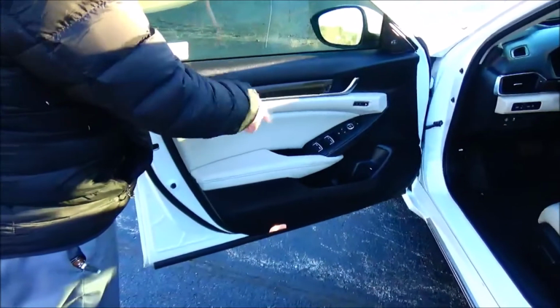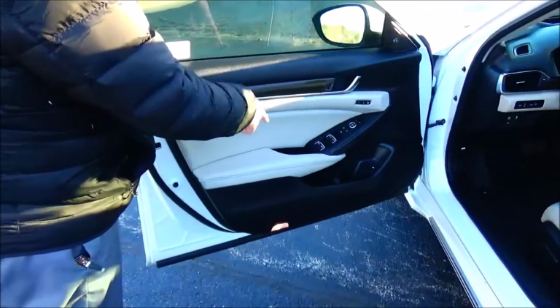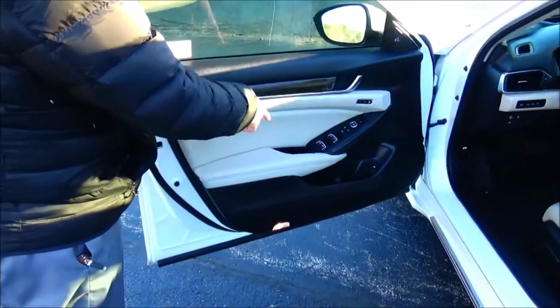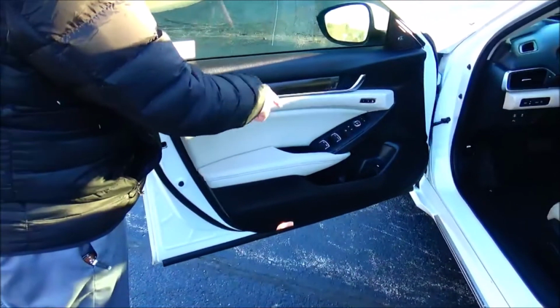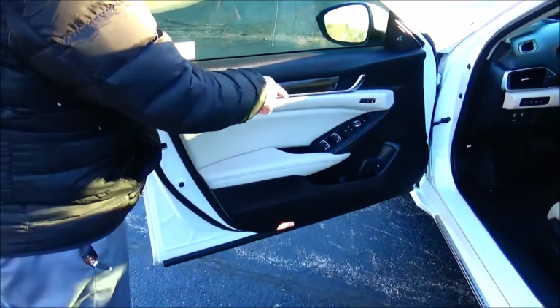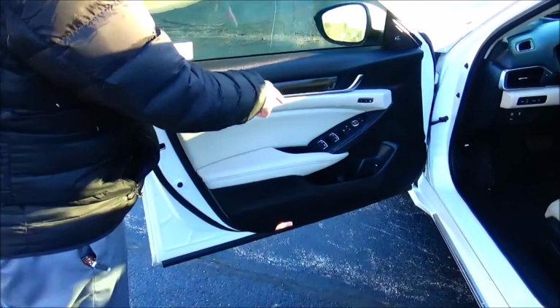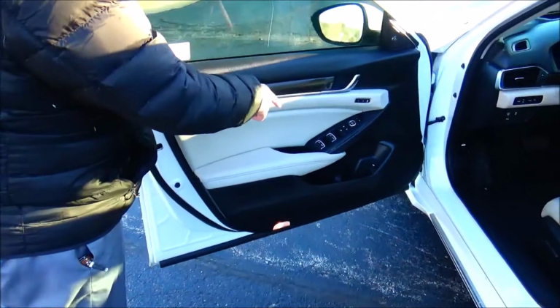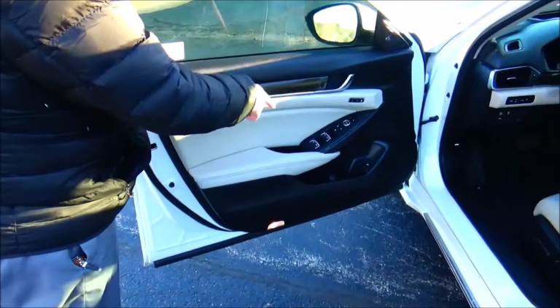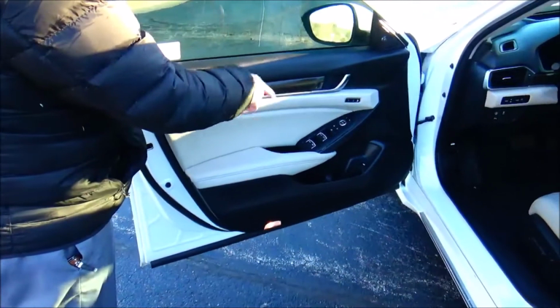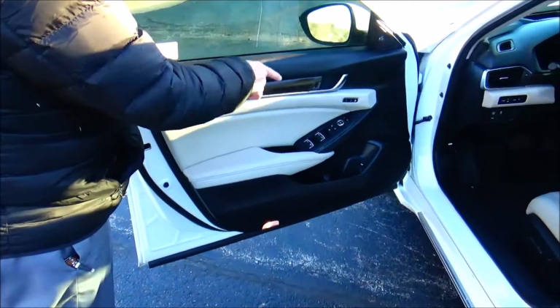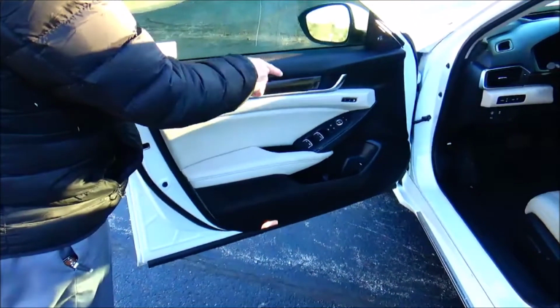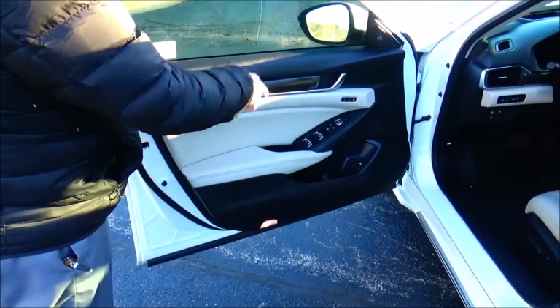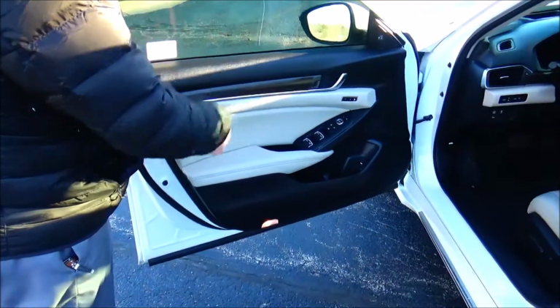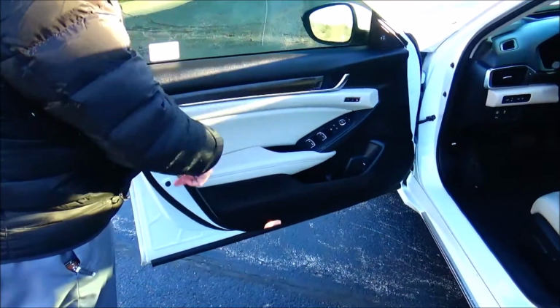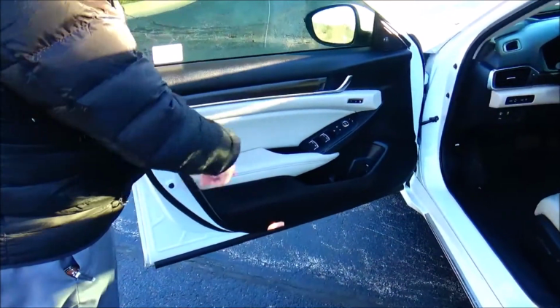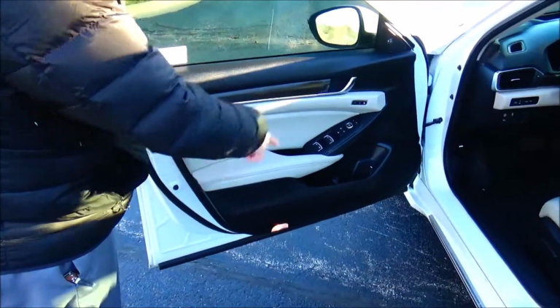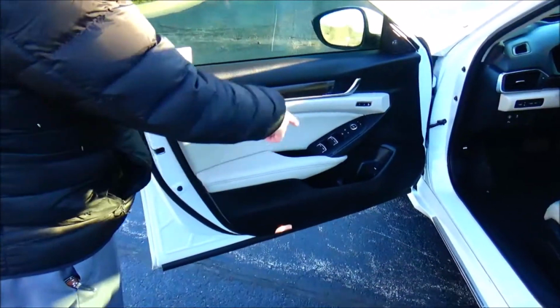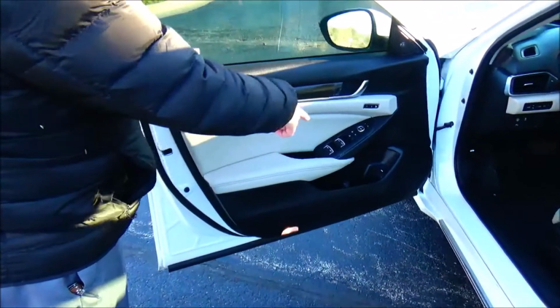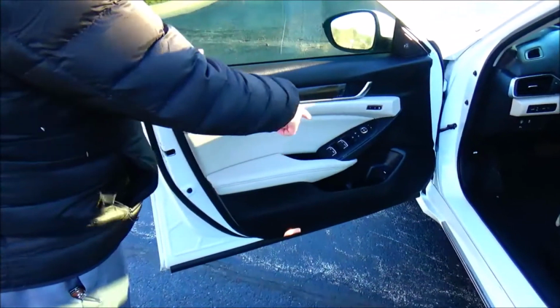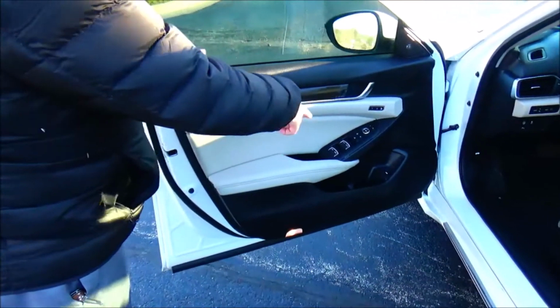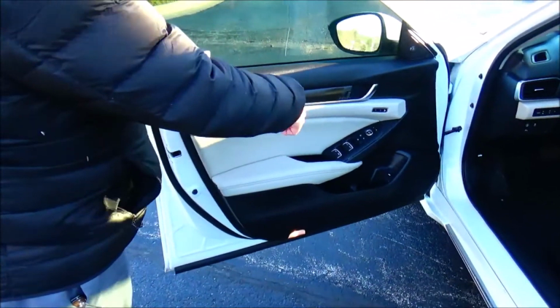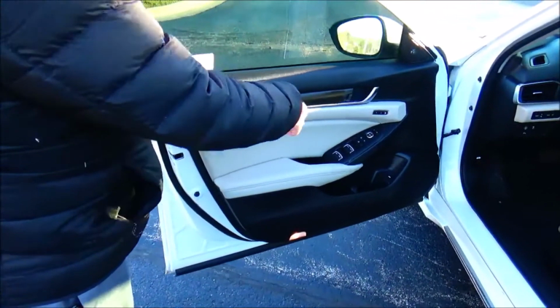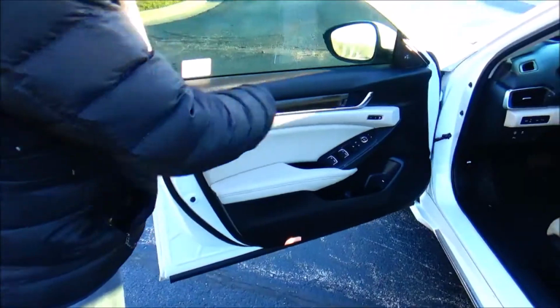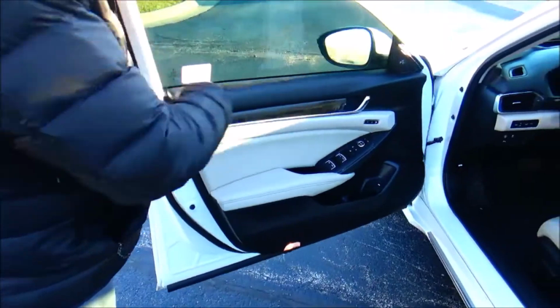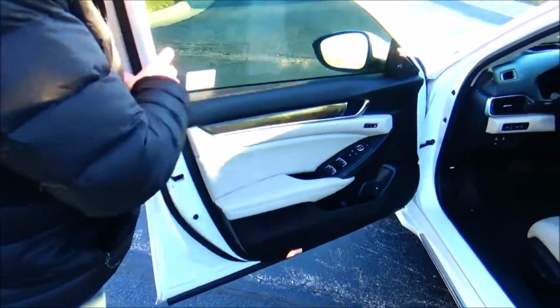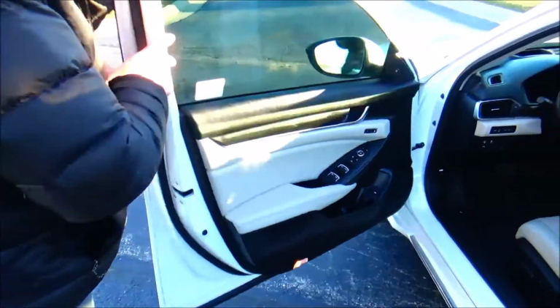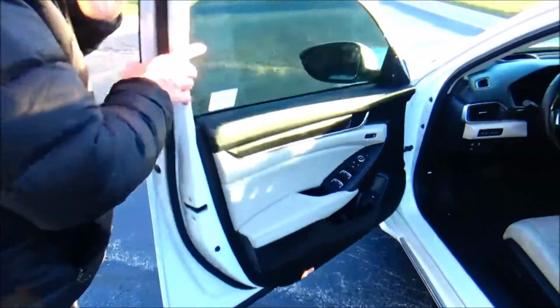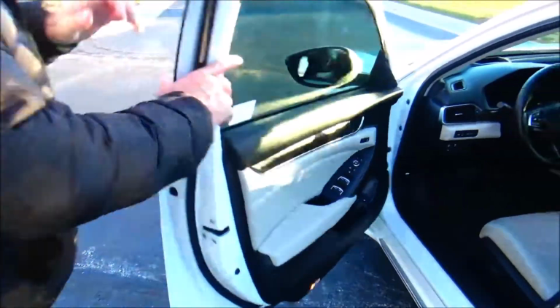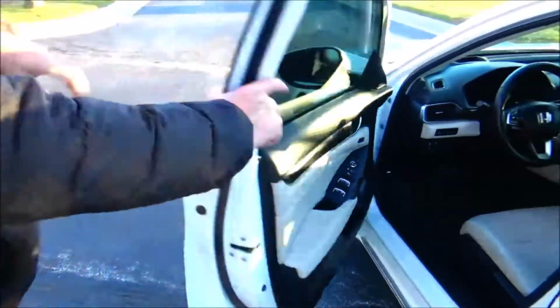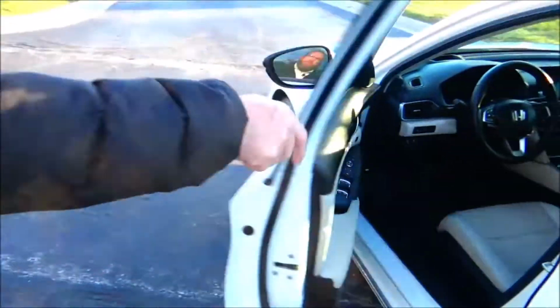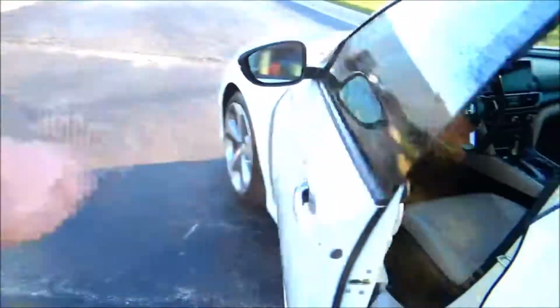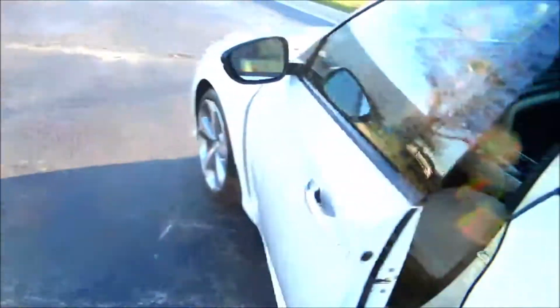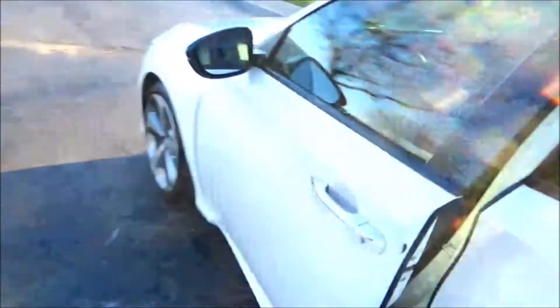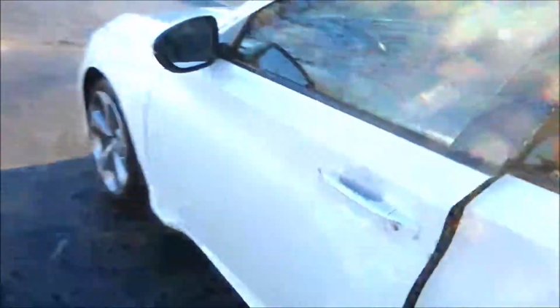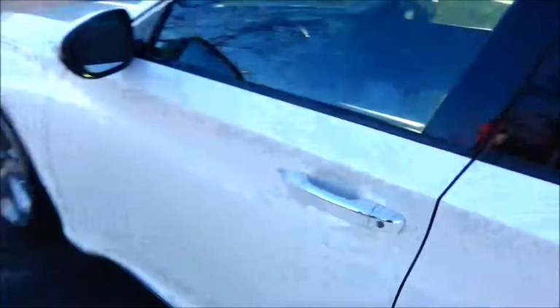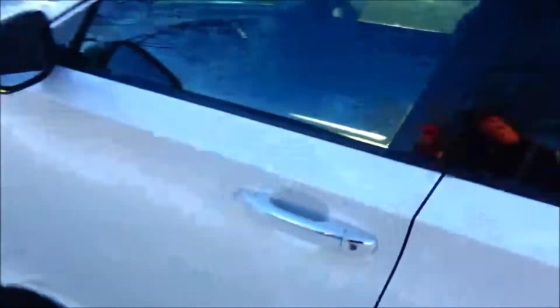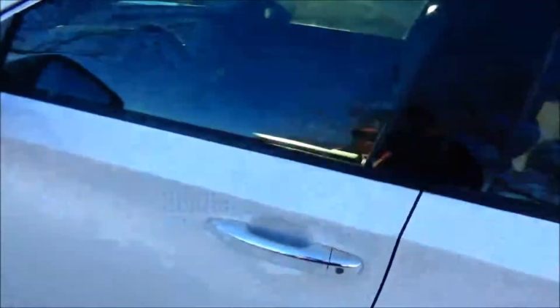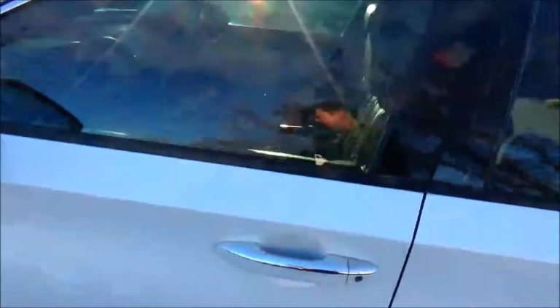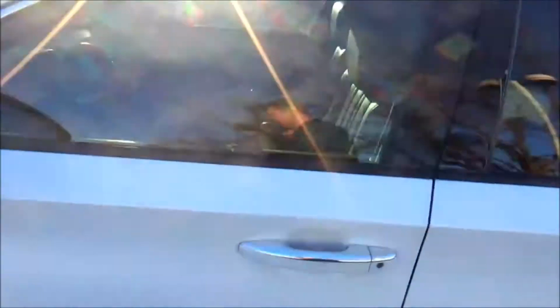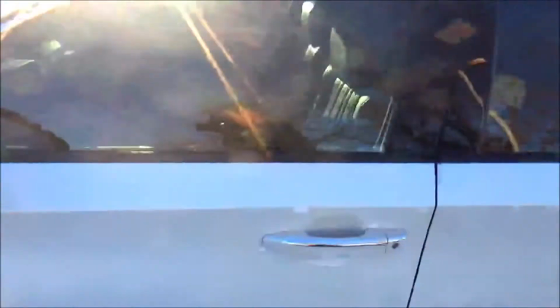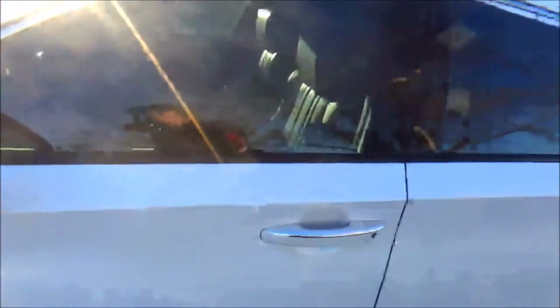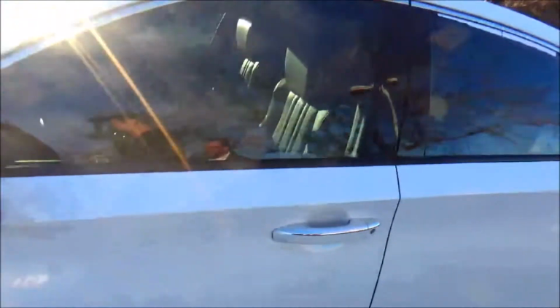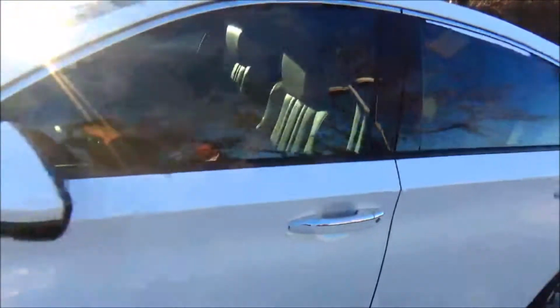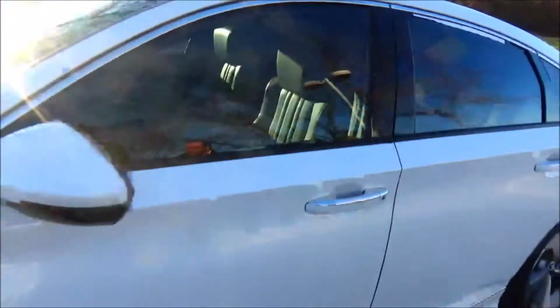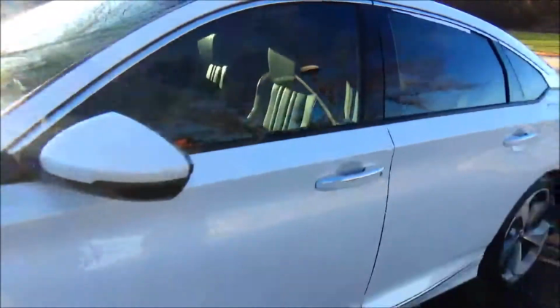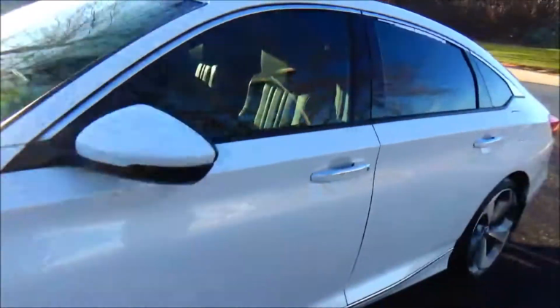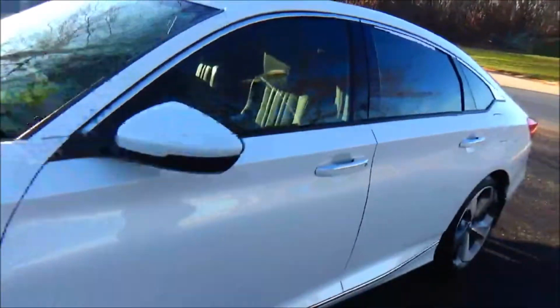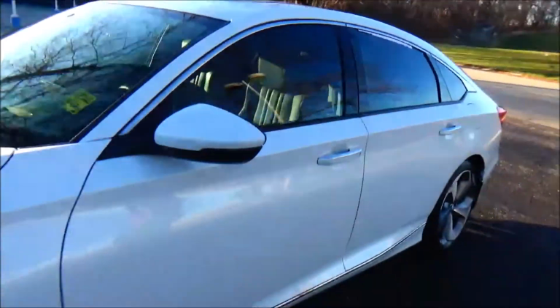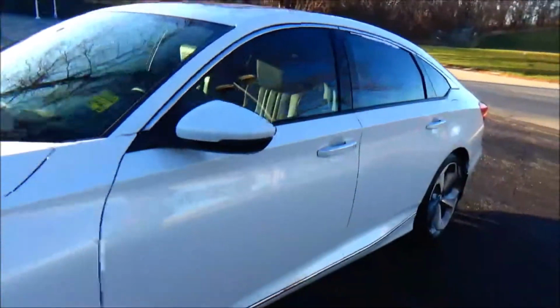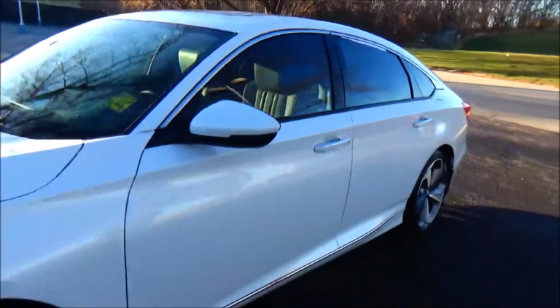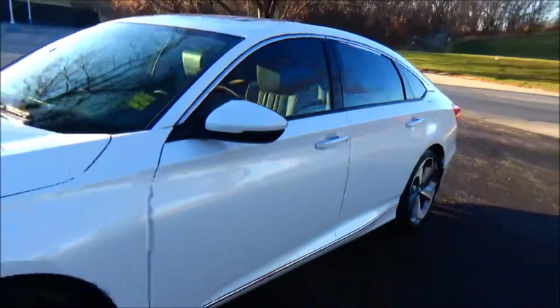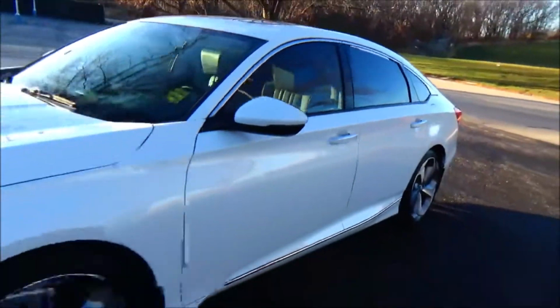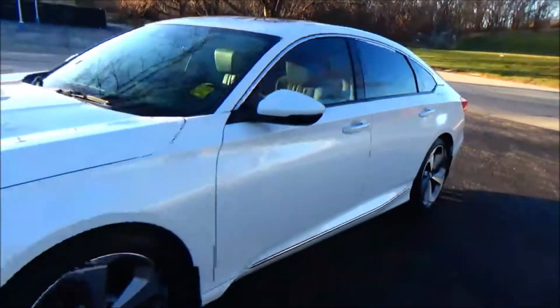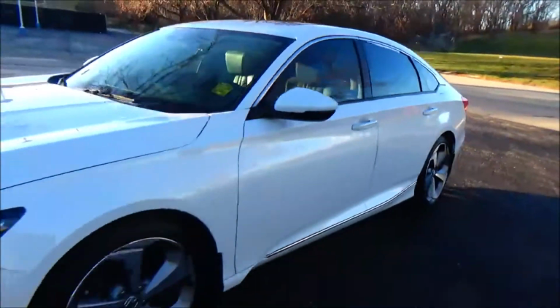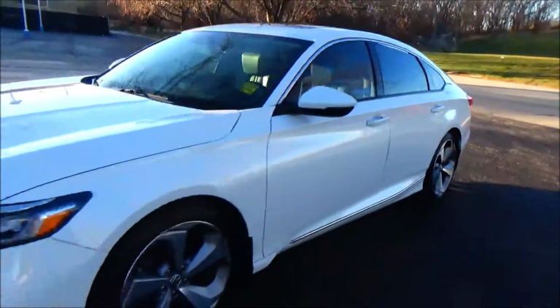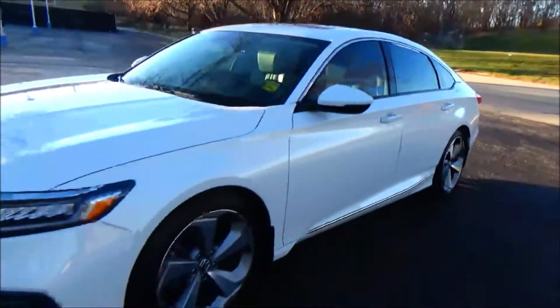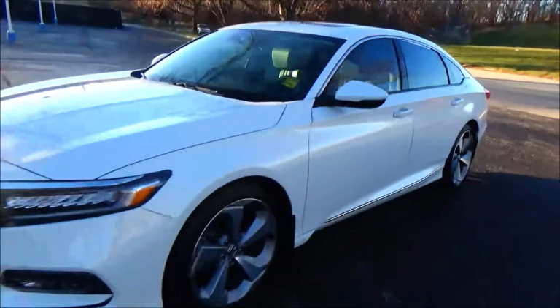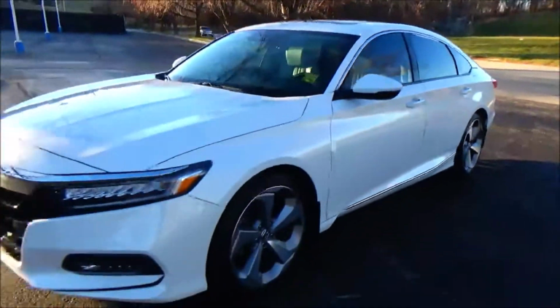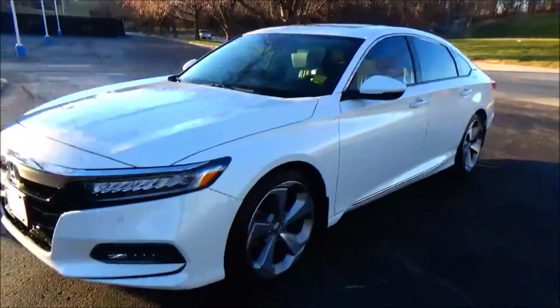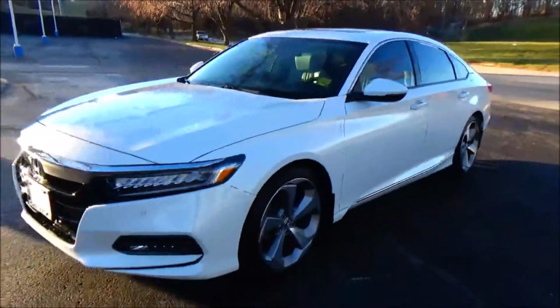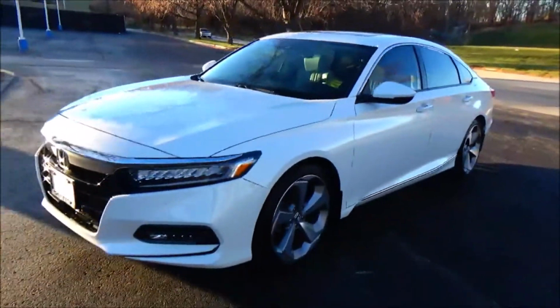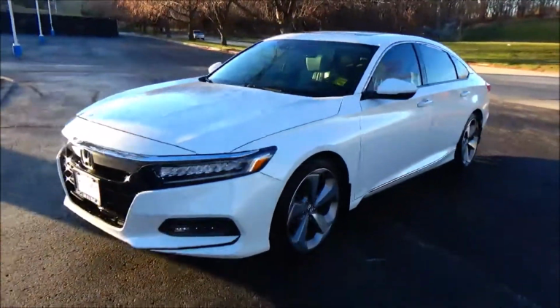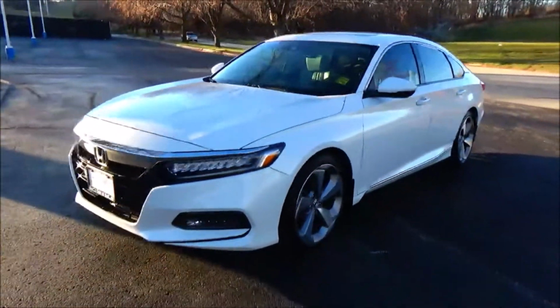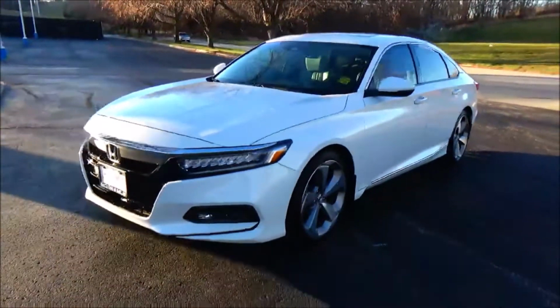Power windows, power locks, power mirrors, cupholders and storage in the door. Ask to see the free Carfax report and mechanical inspection sheet.